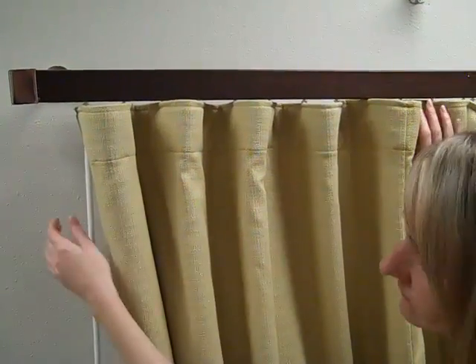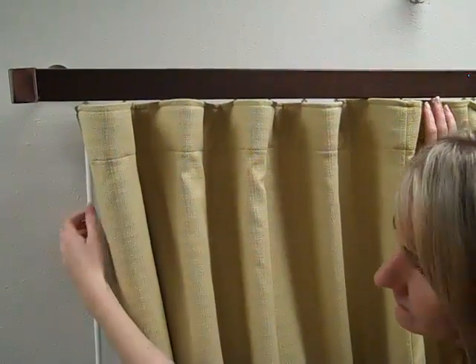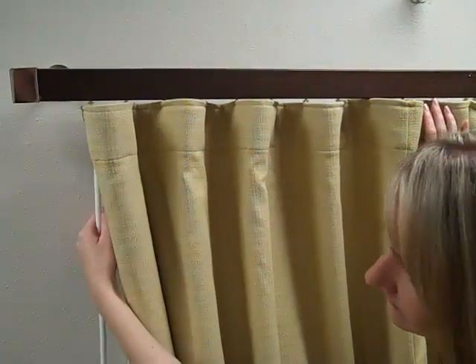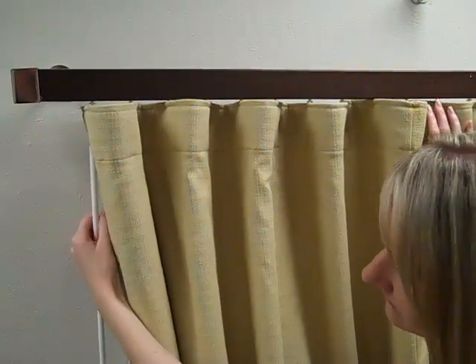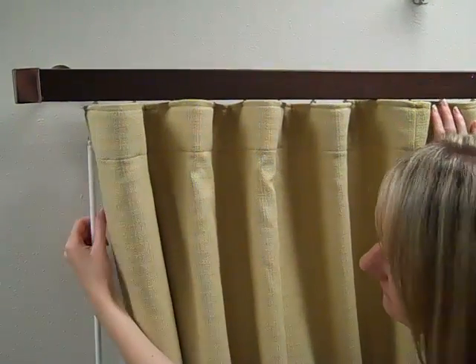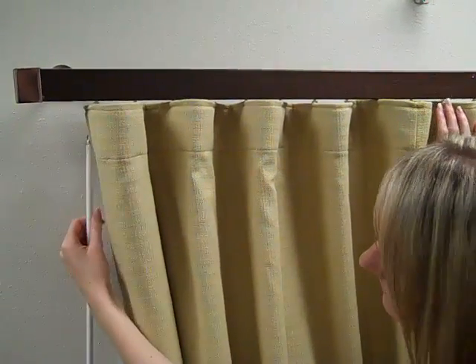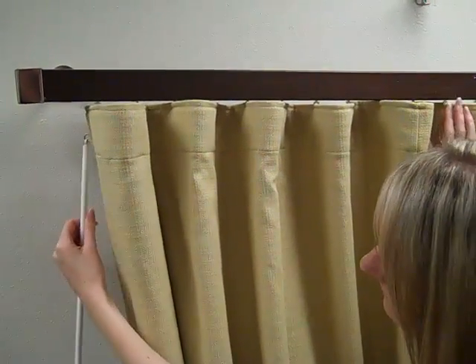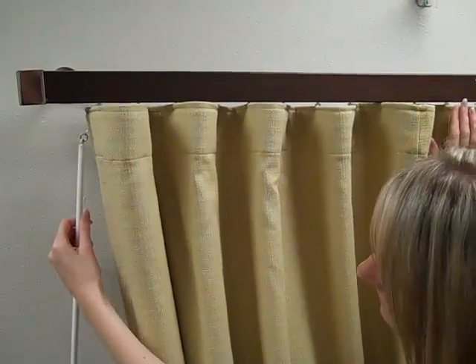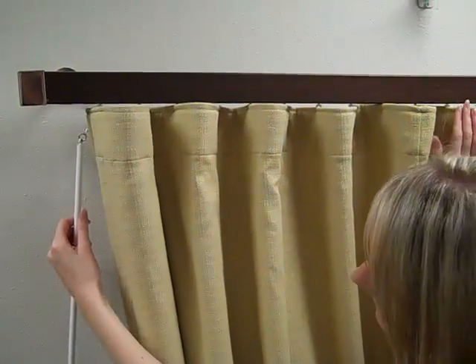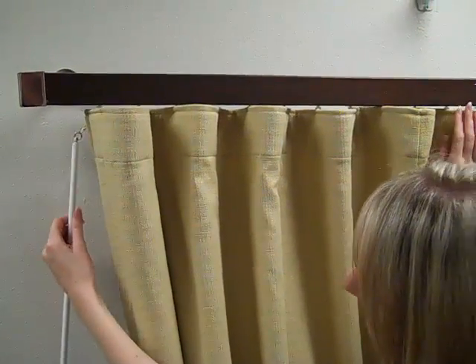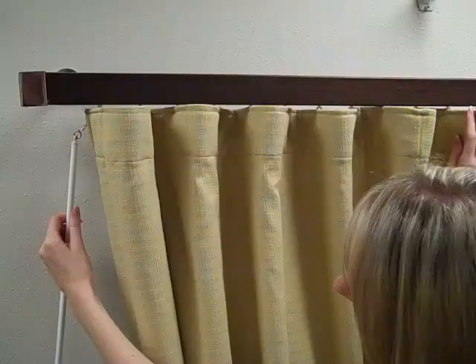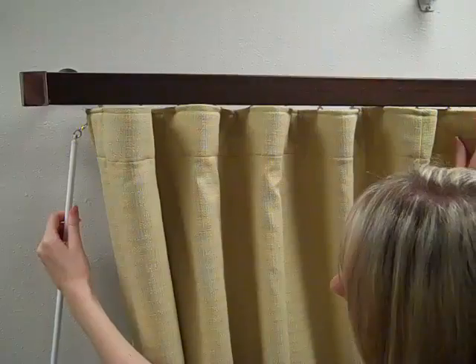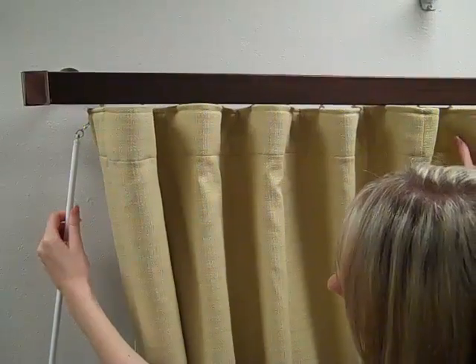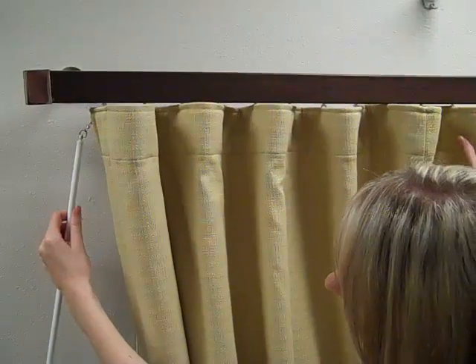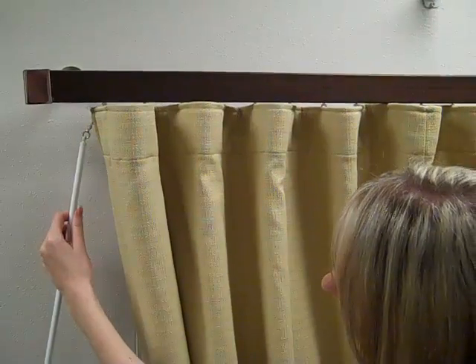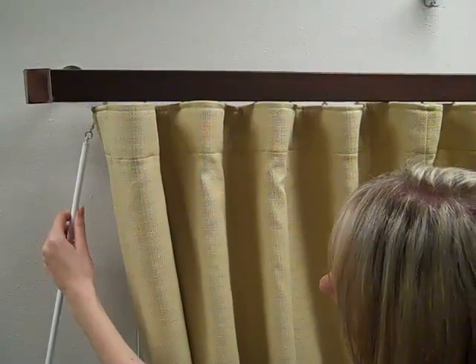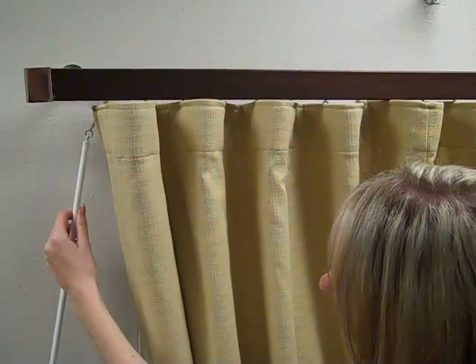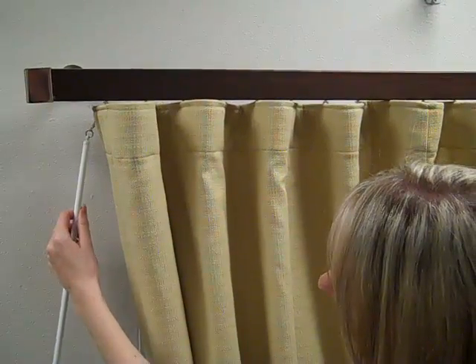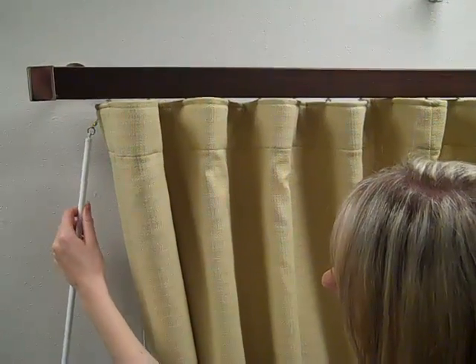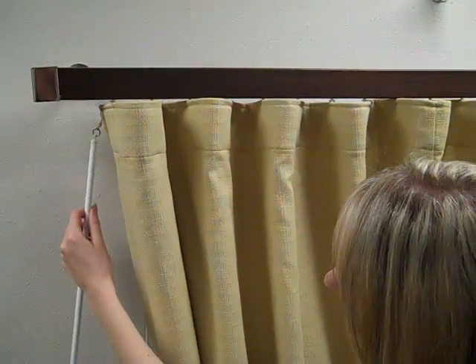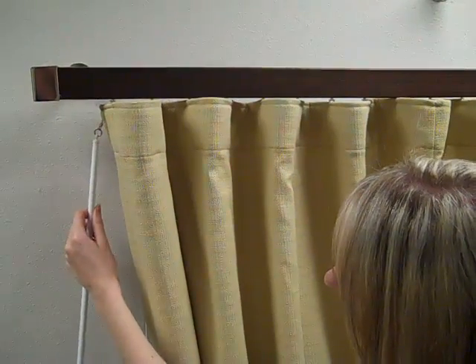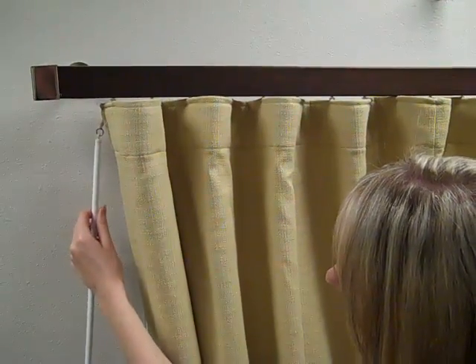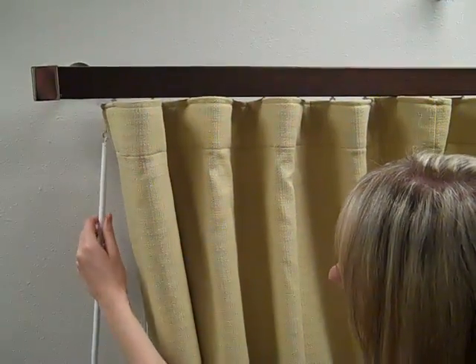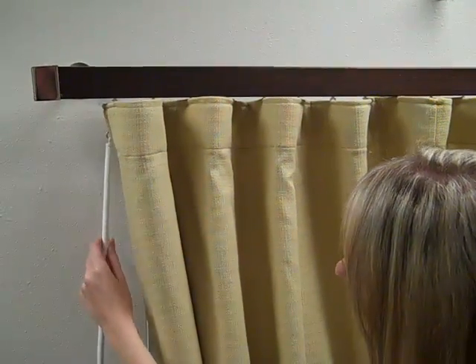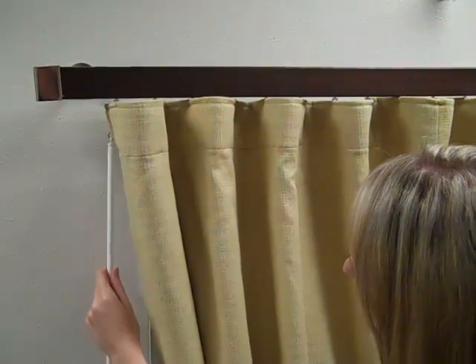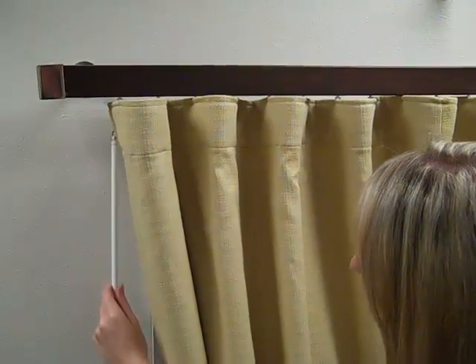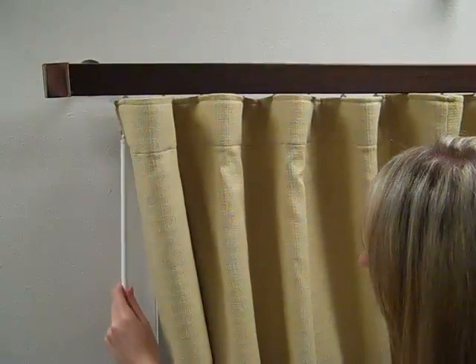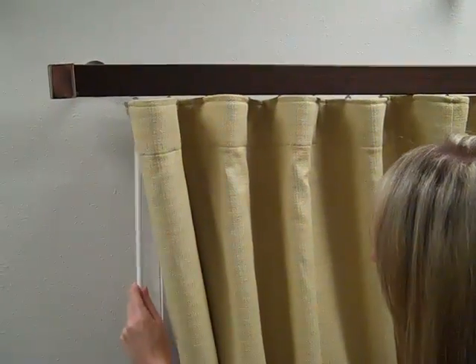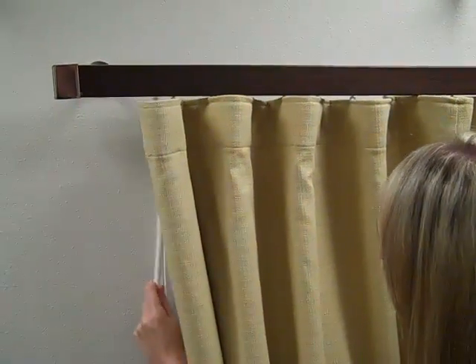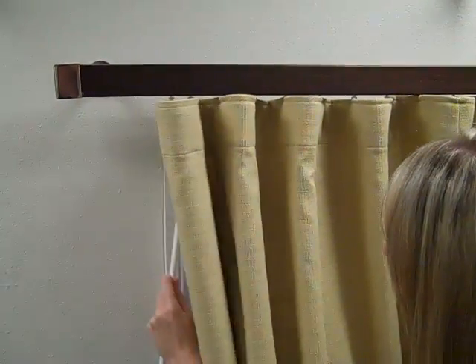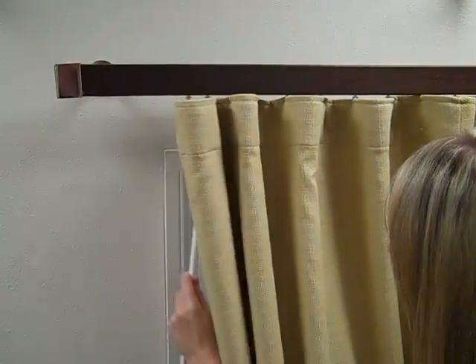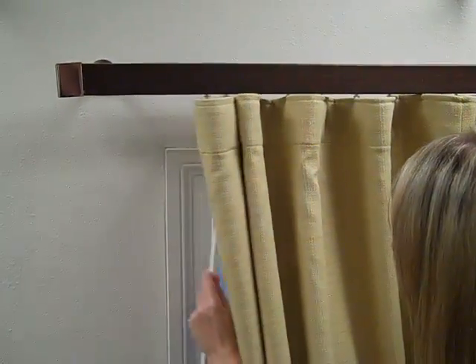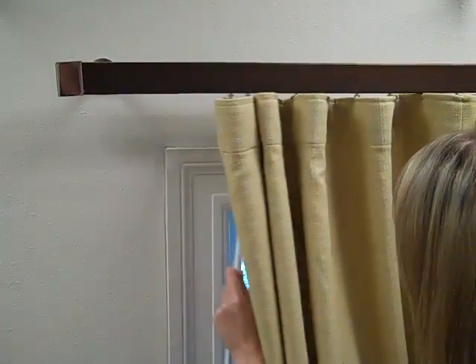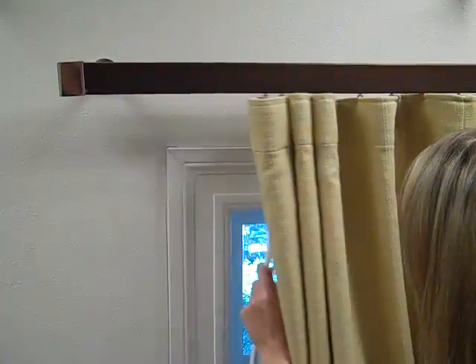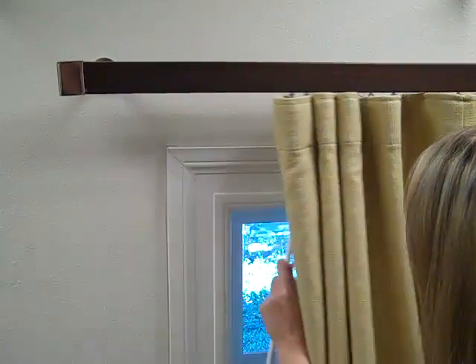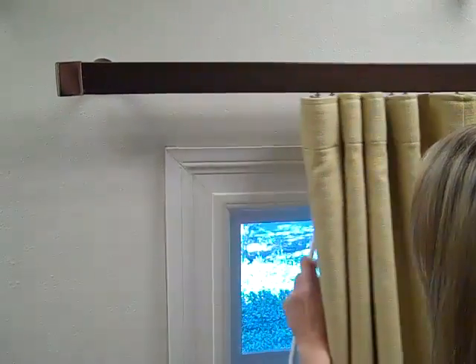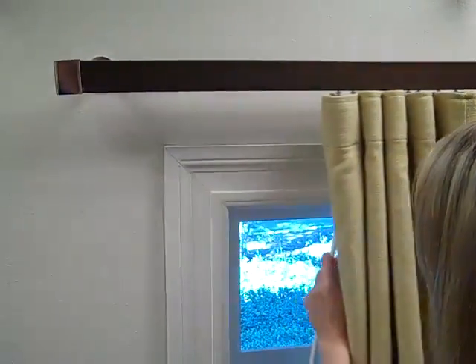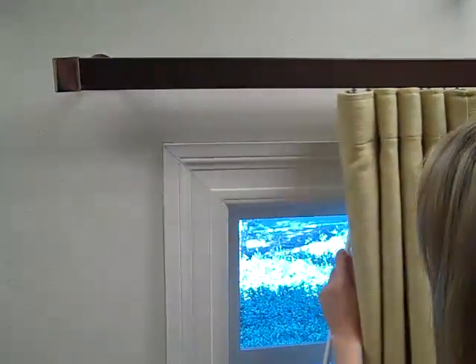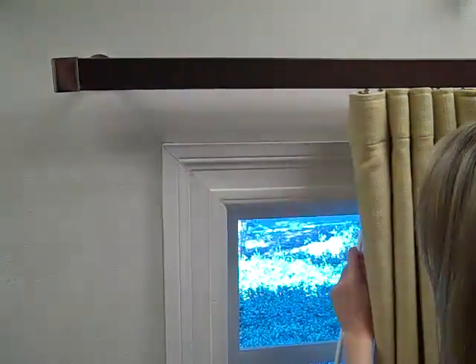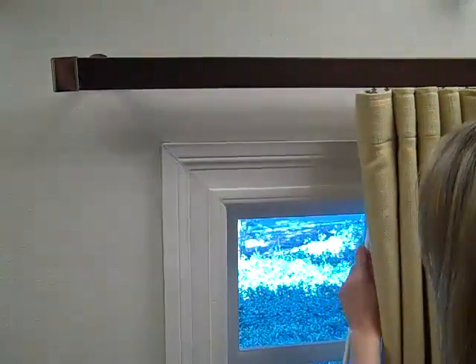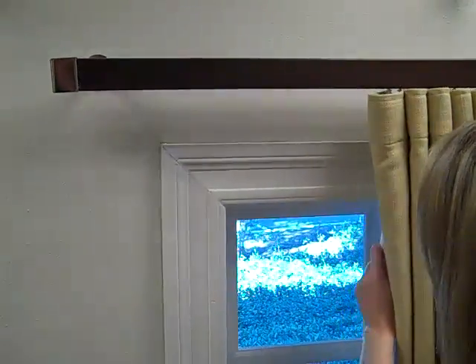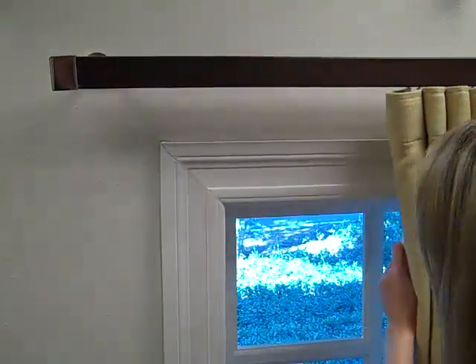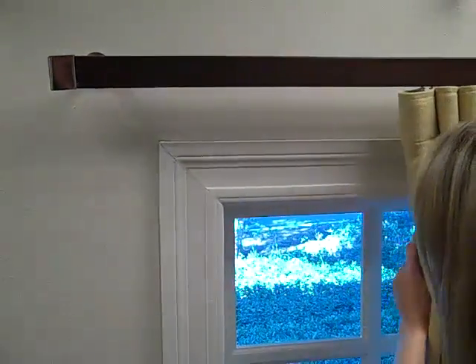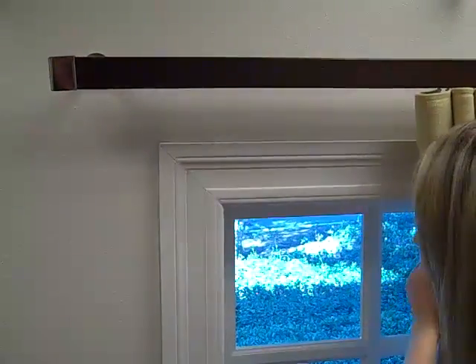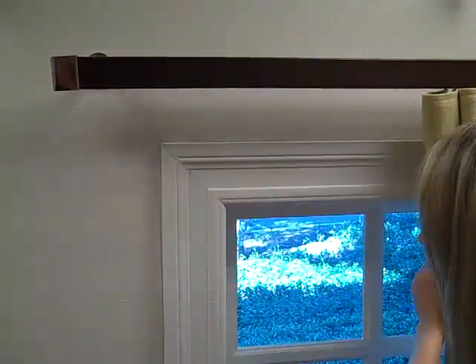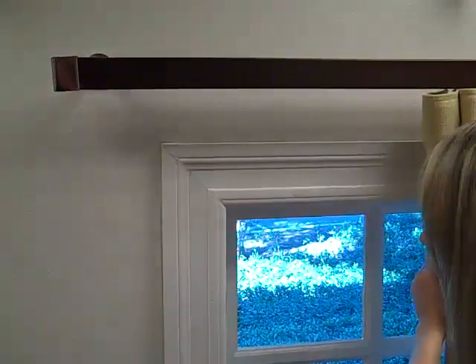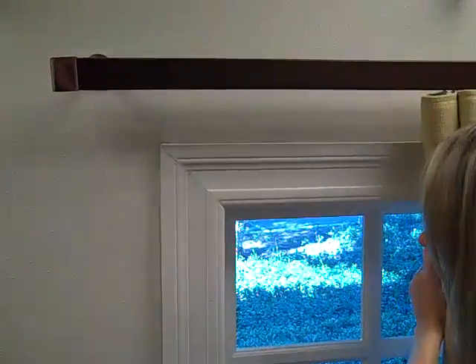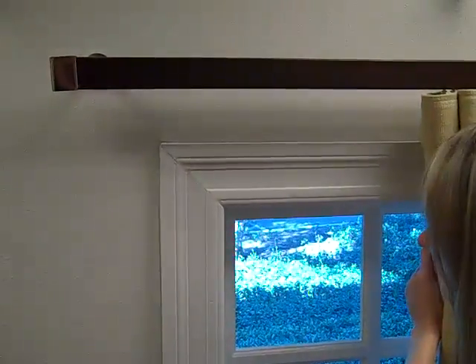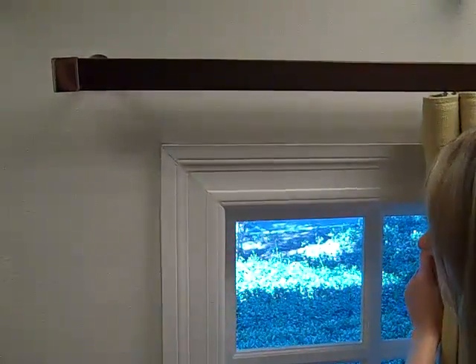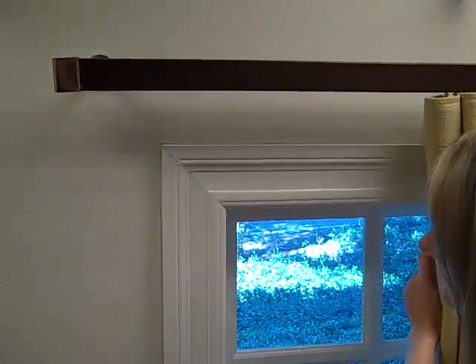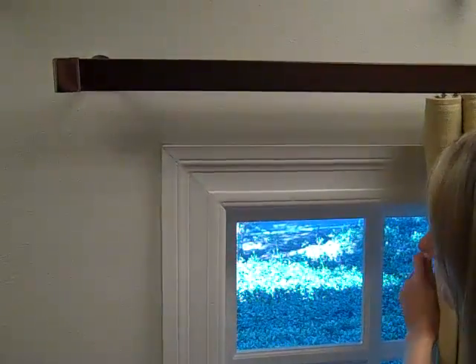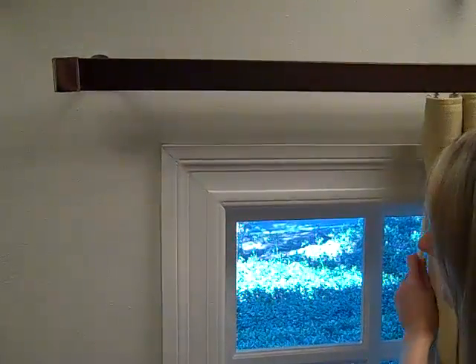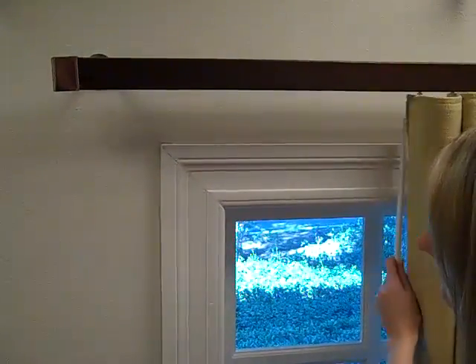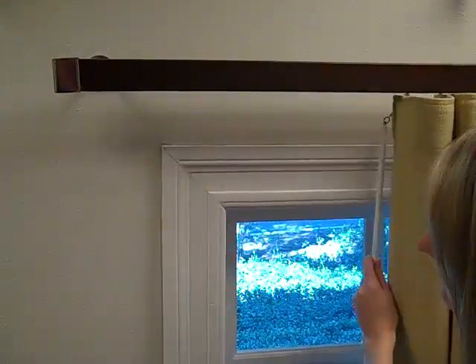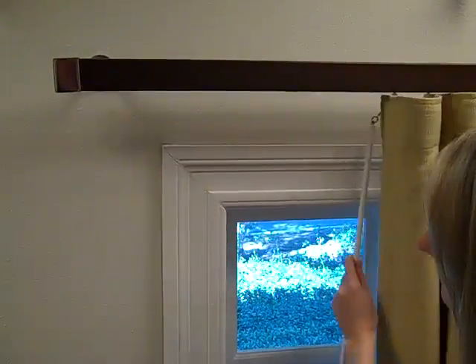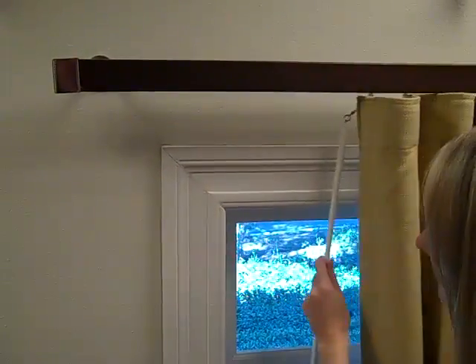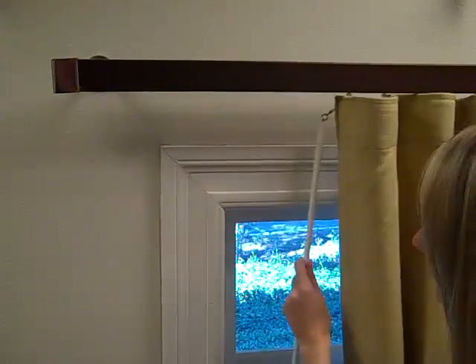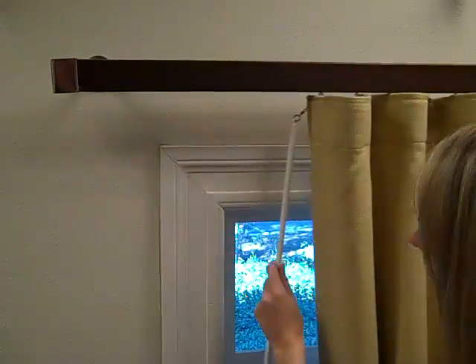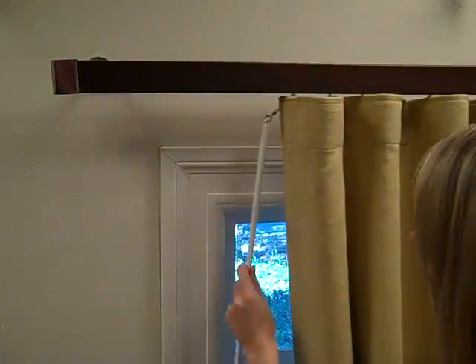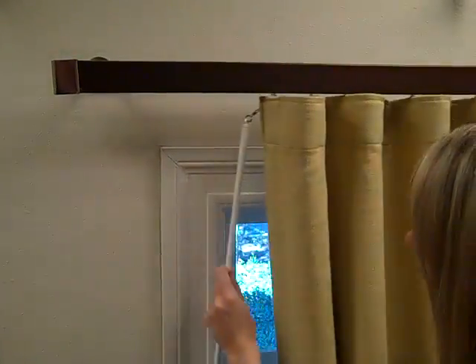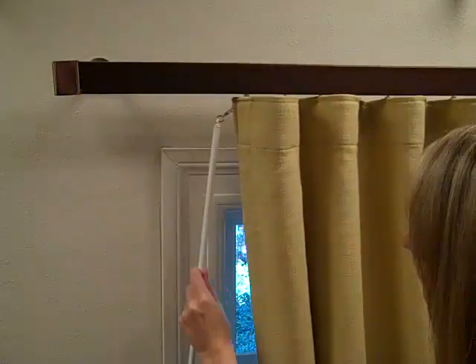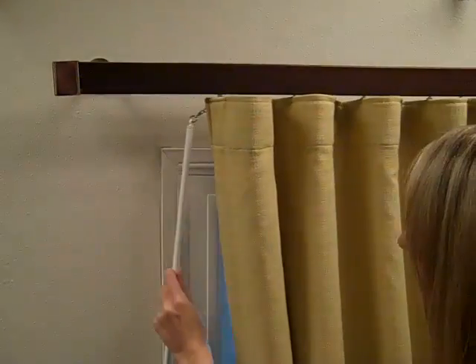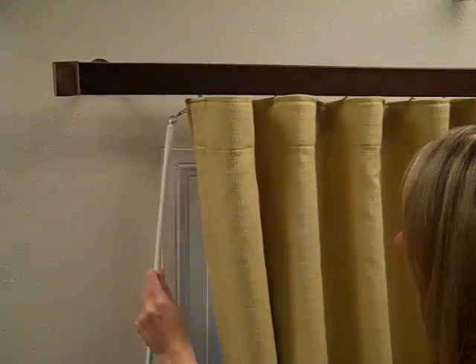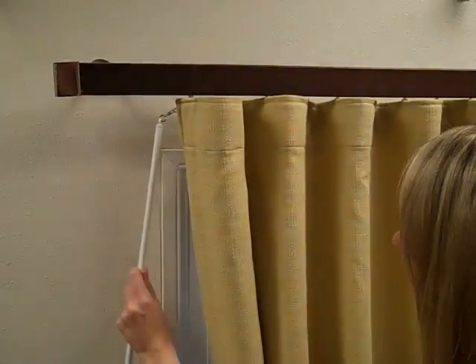You are now ready to operate your drapery. Use the wand to open and close, and notice that your folds will stay perfectly set each time.